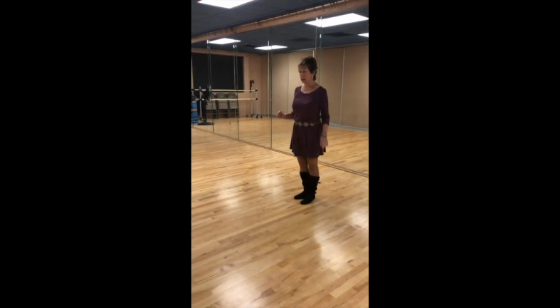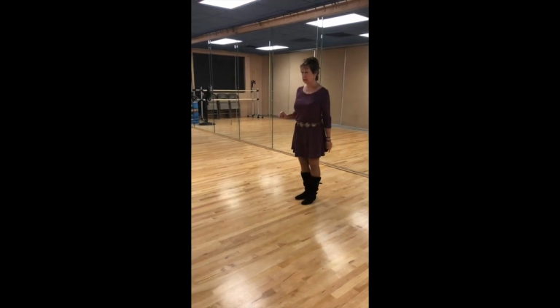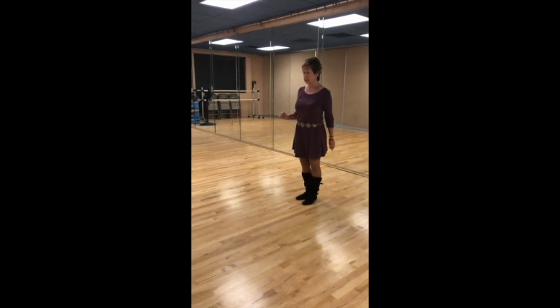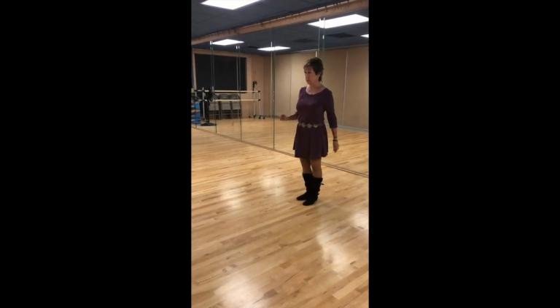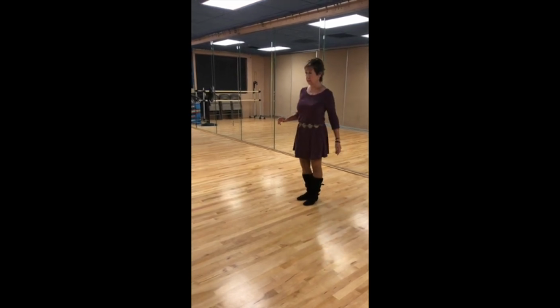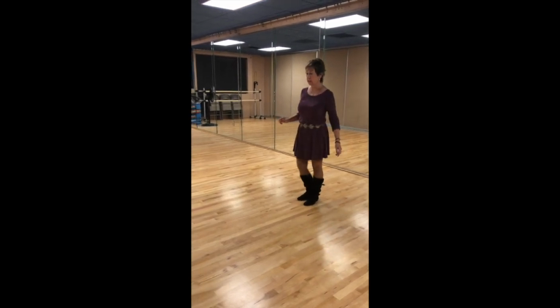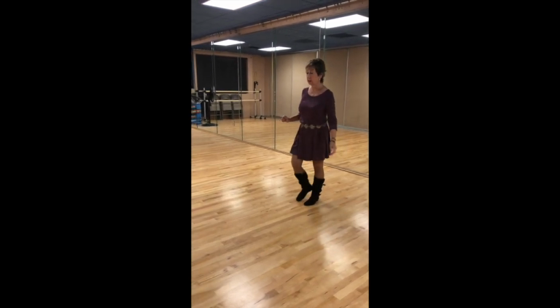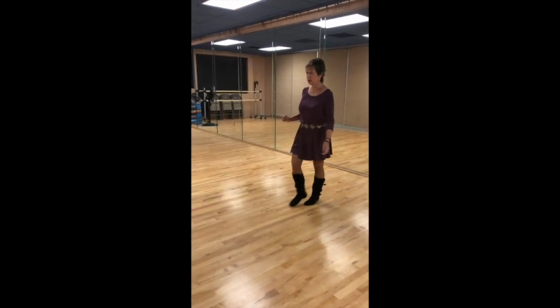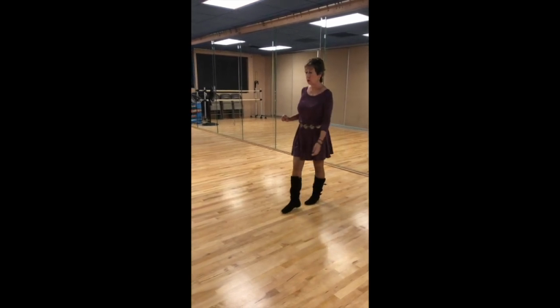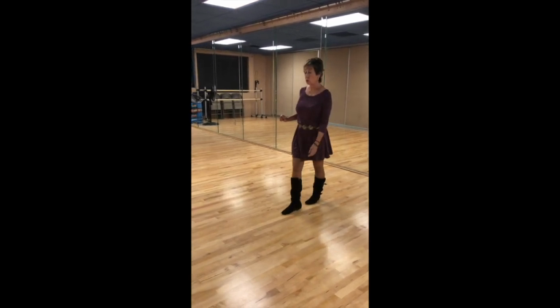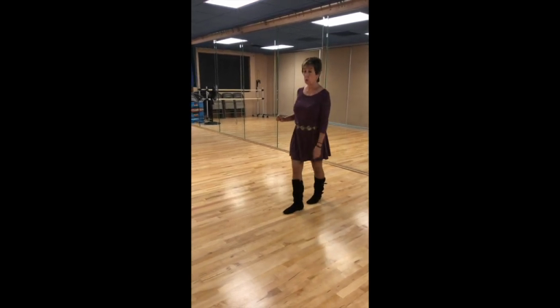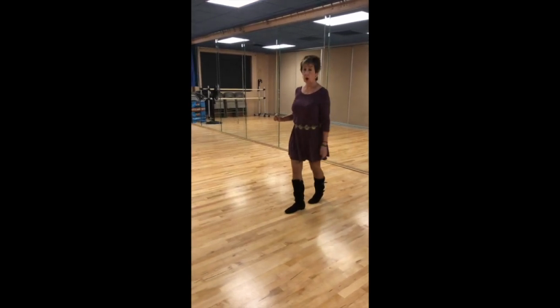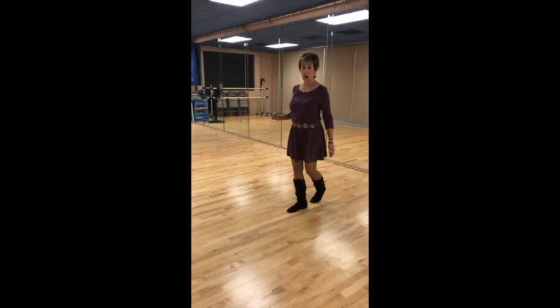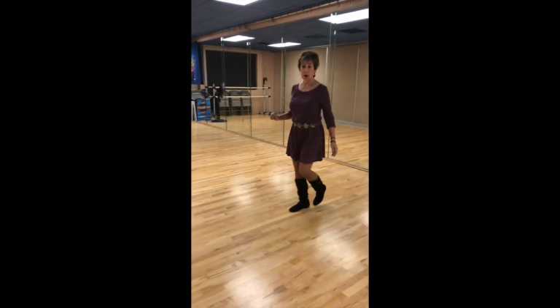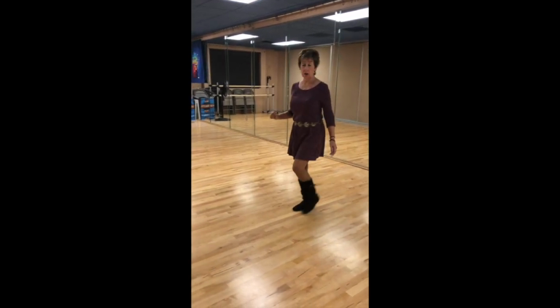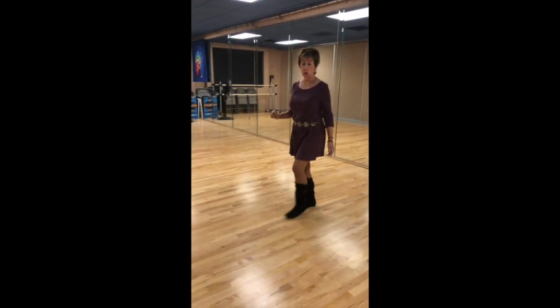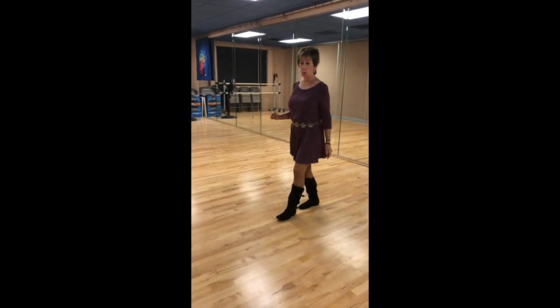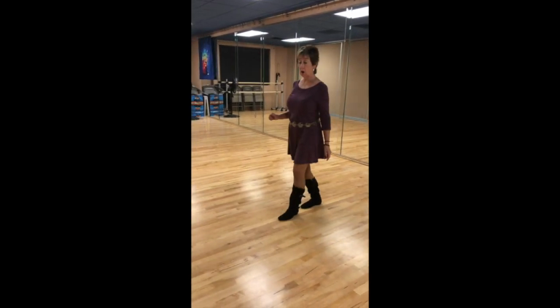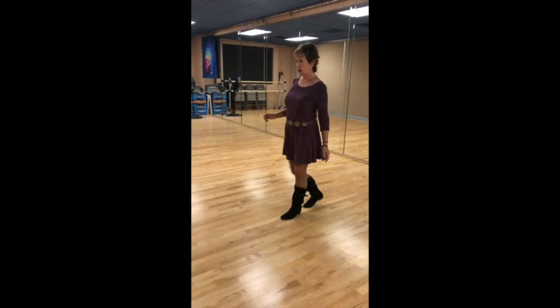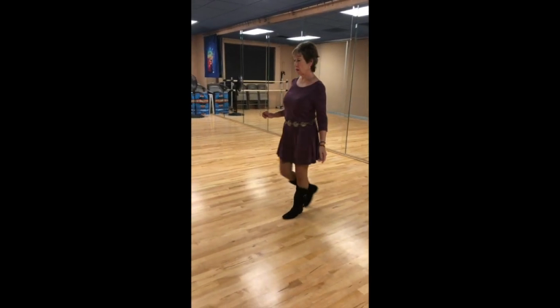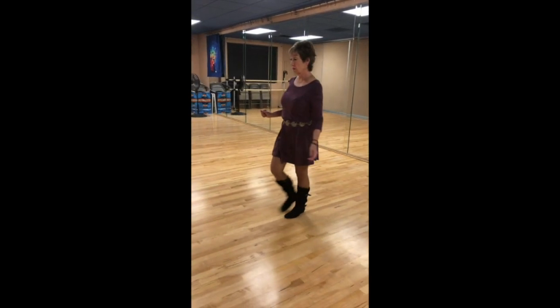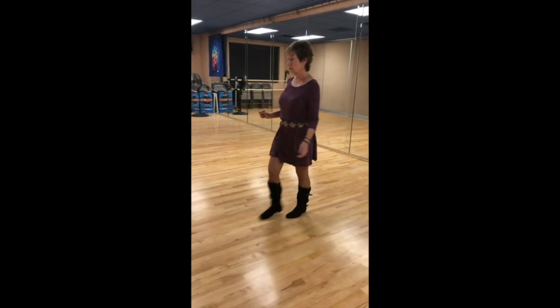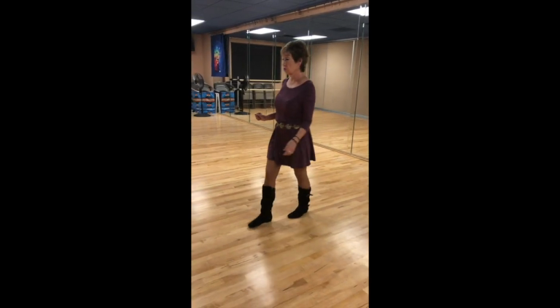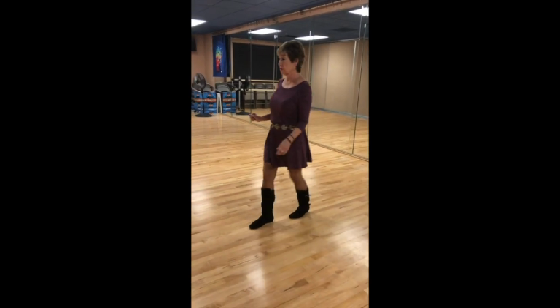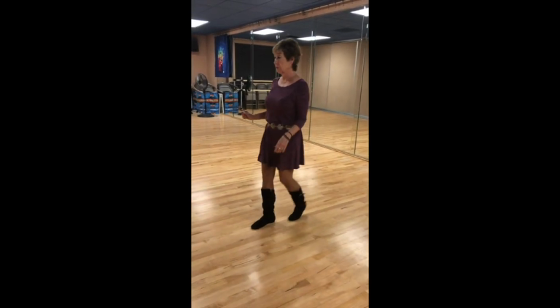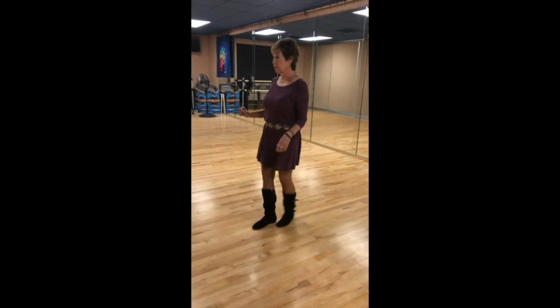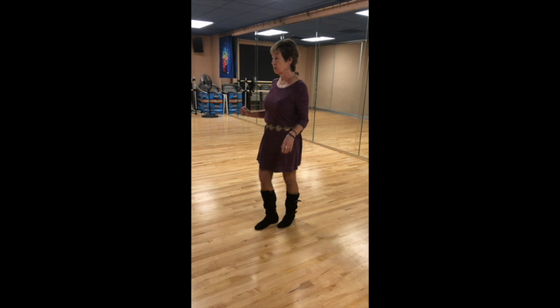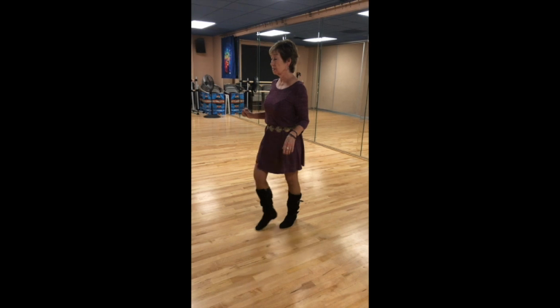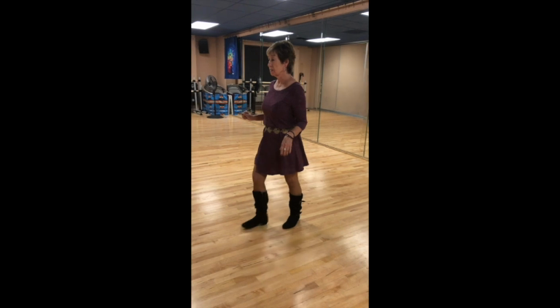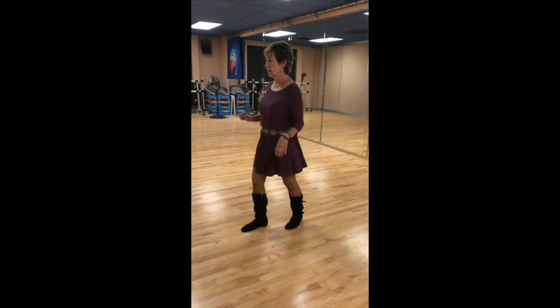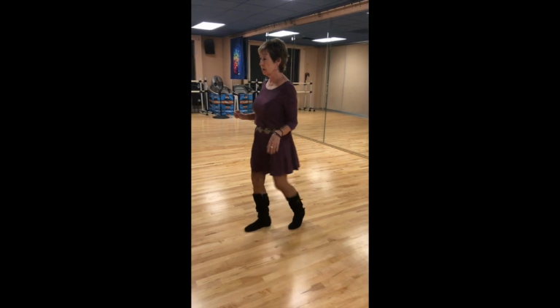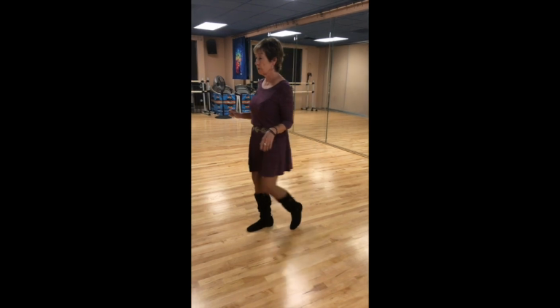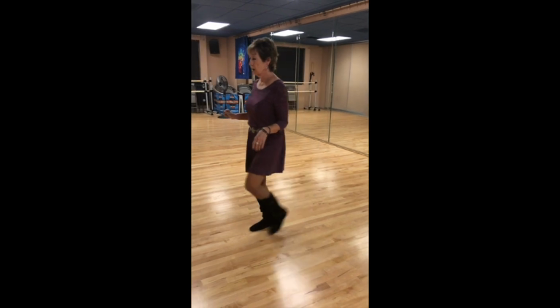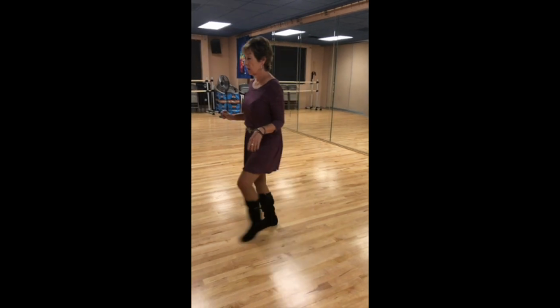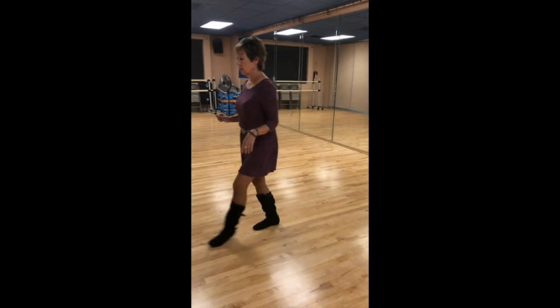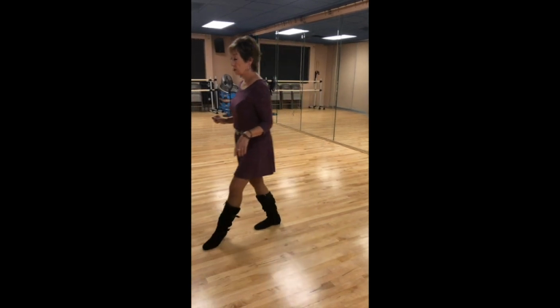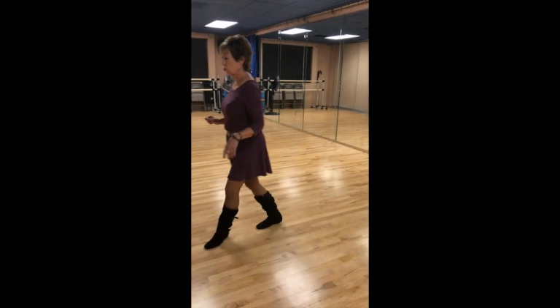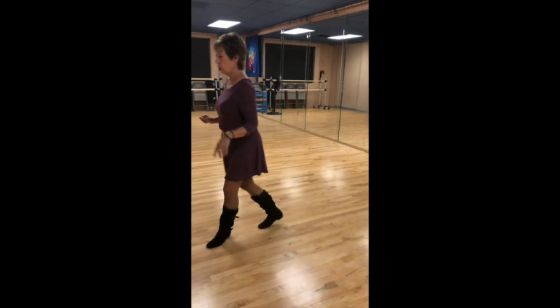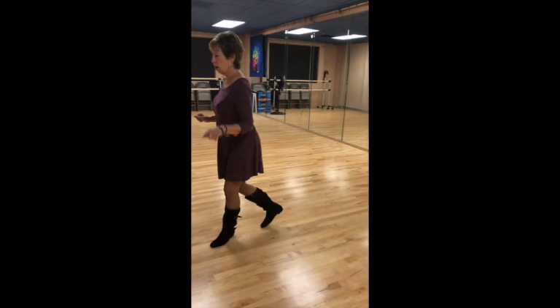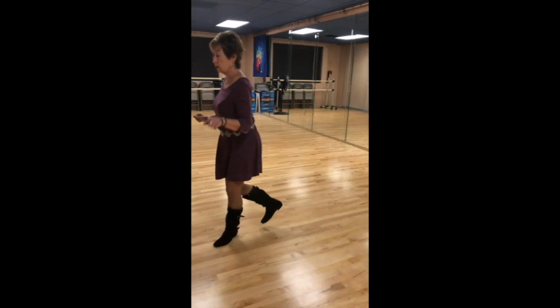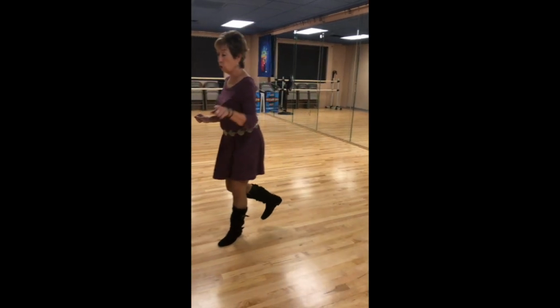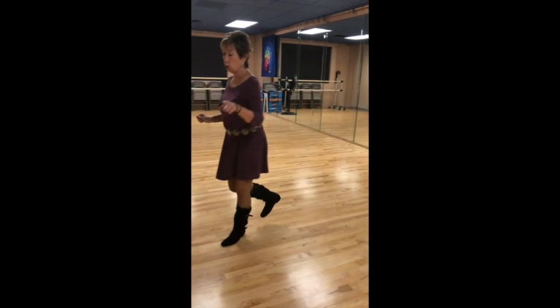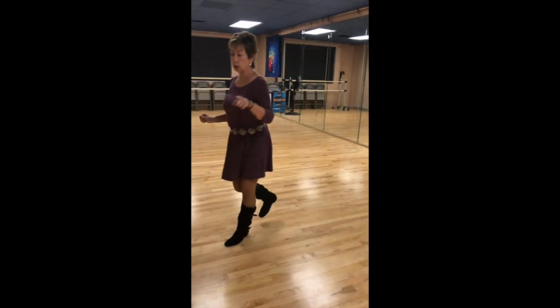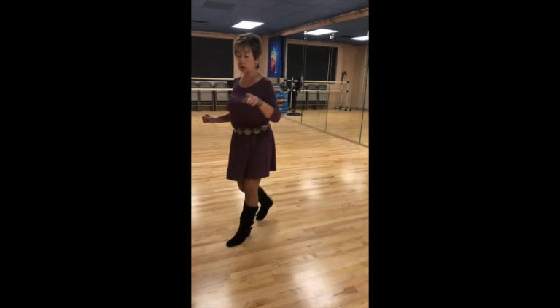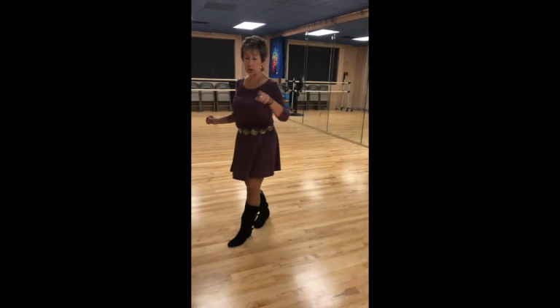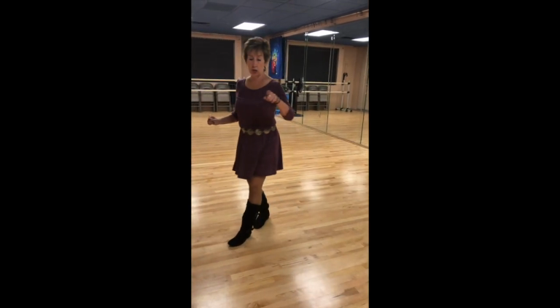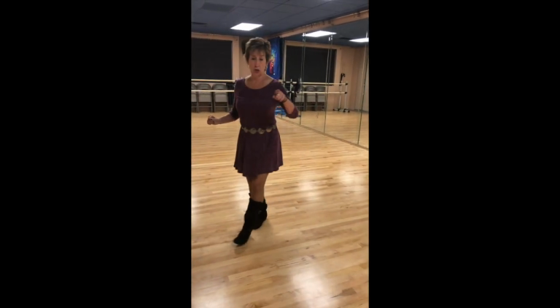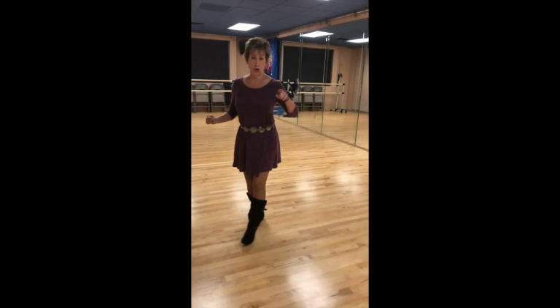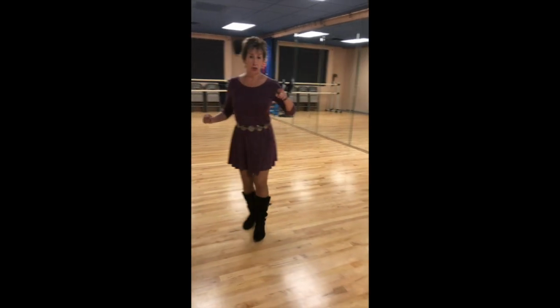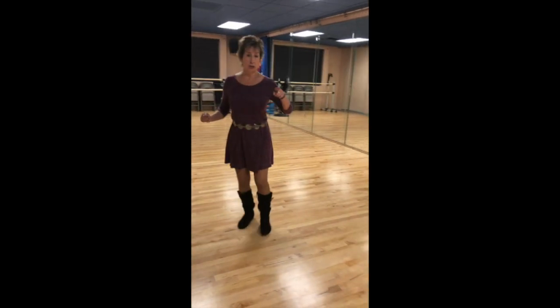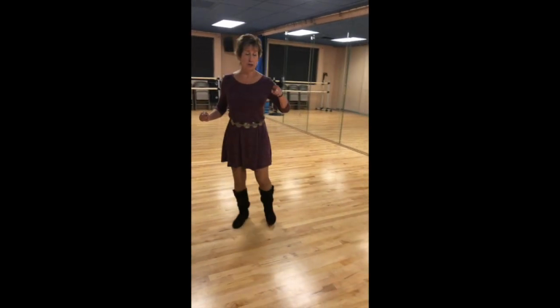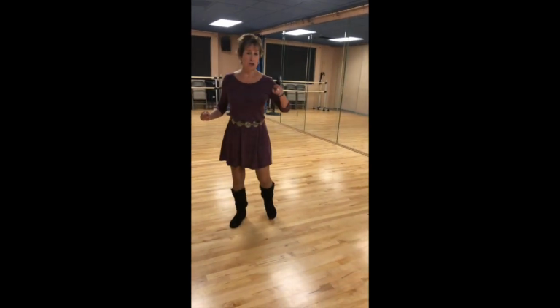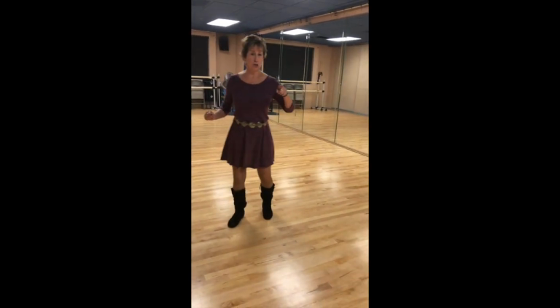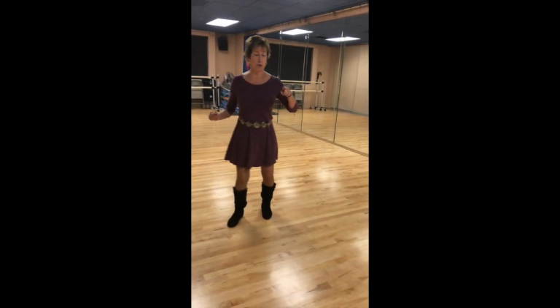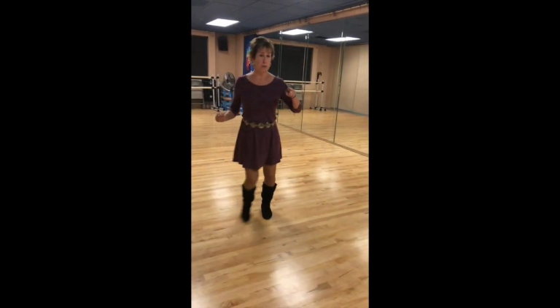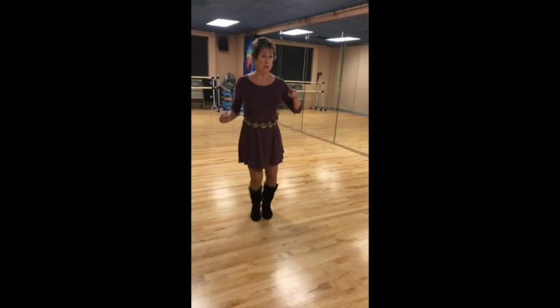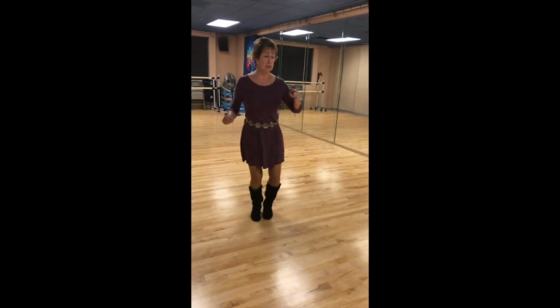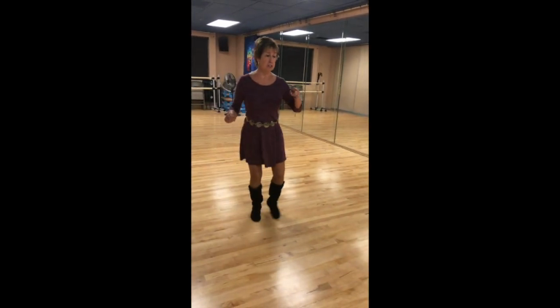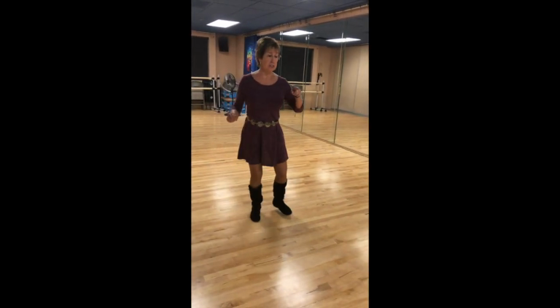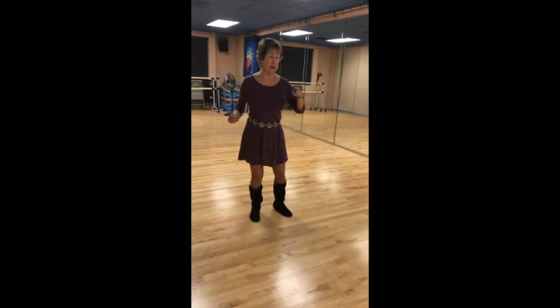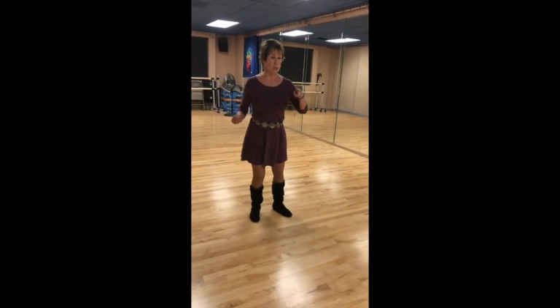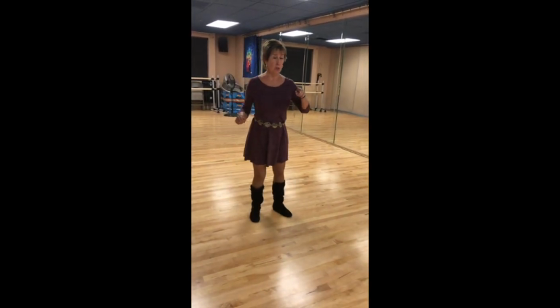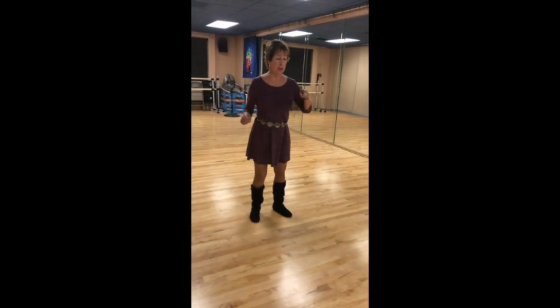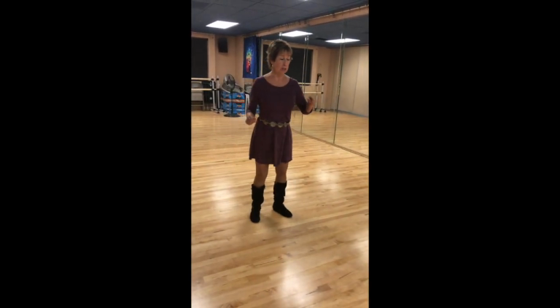Again, same thing. Walk, walk, triple step, rock, quarter turn, triple step, weave.